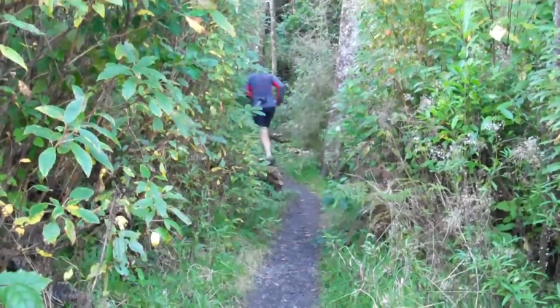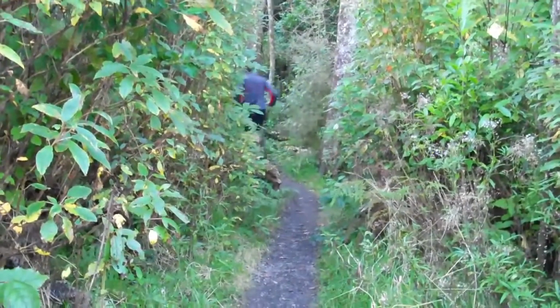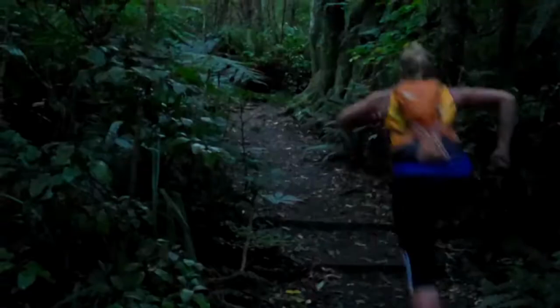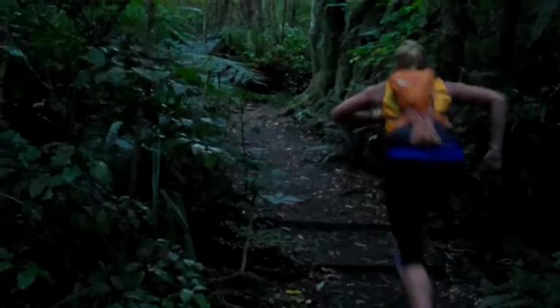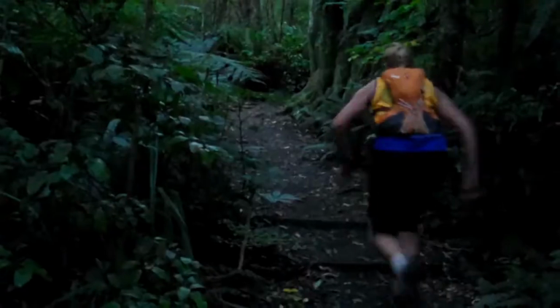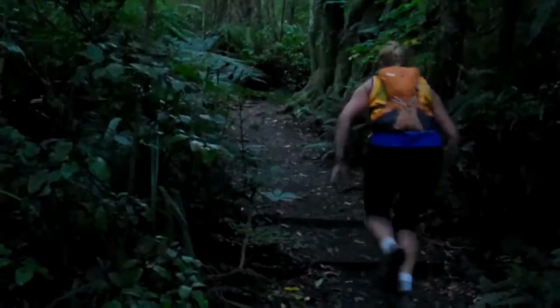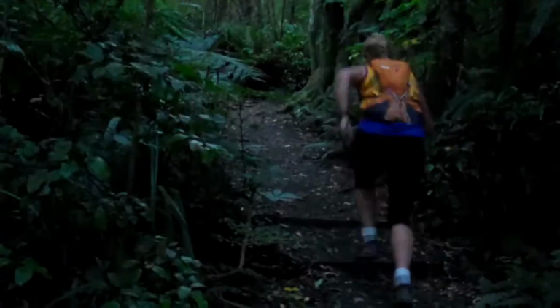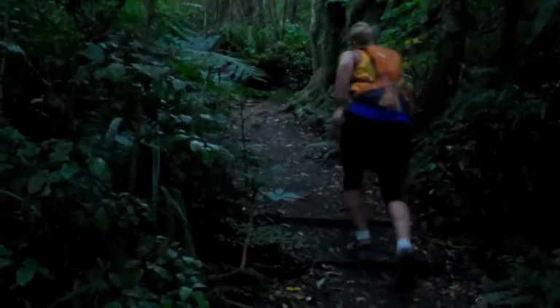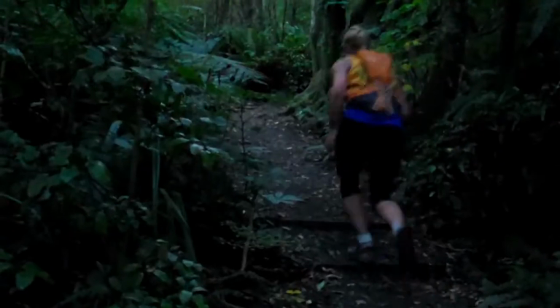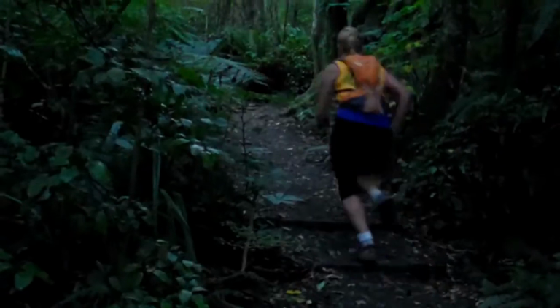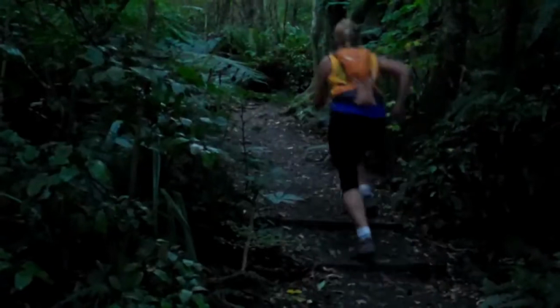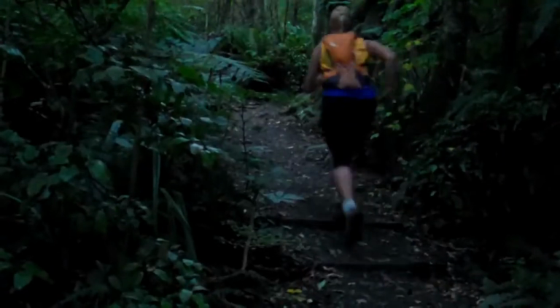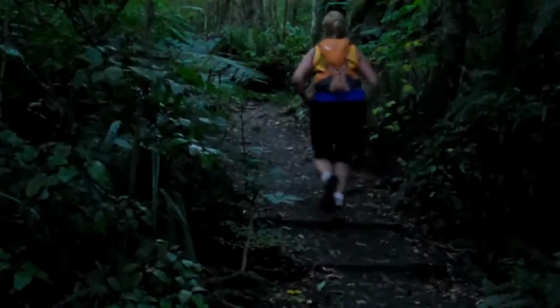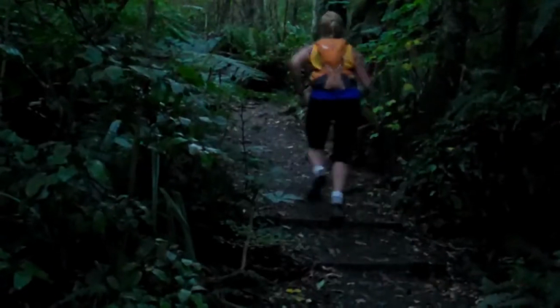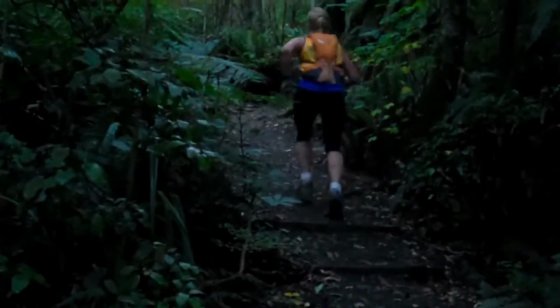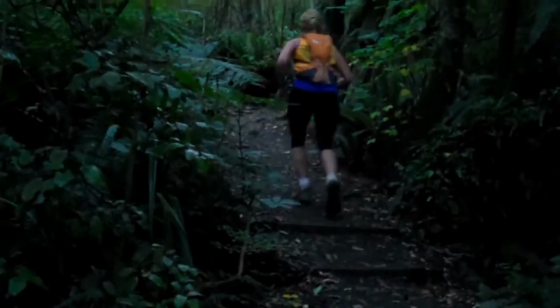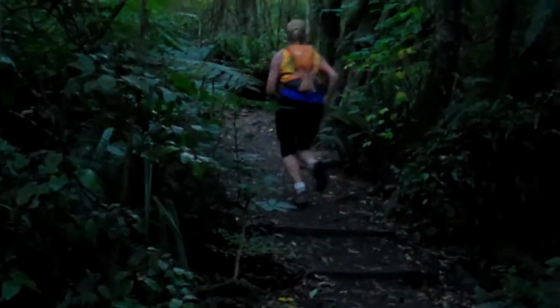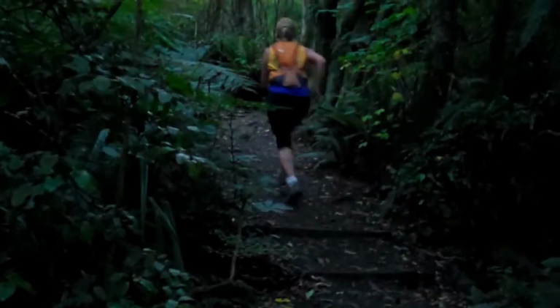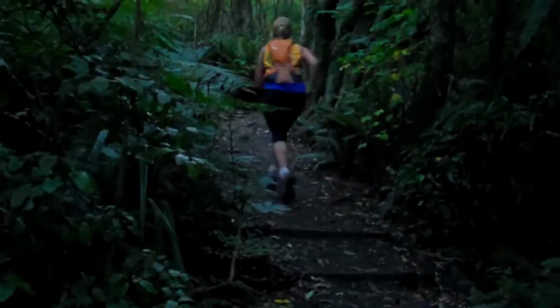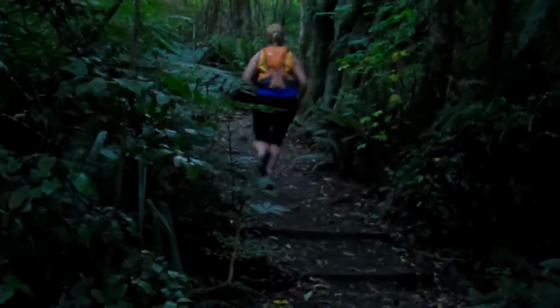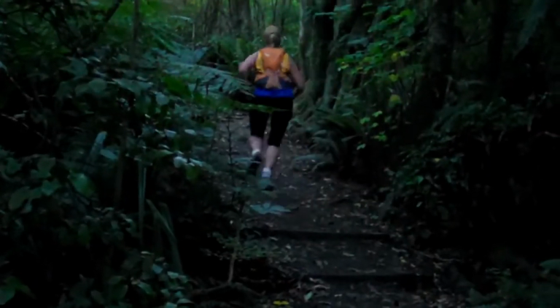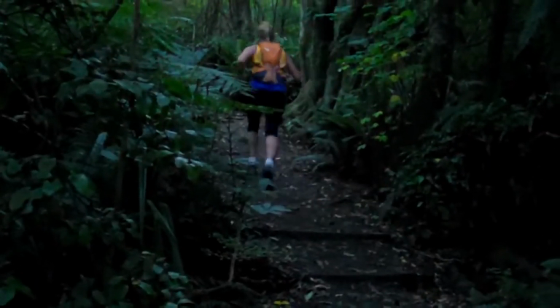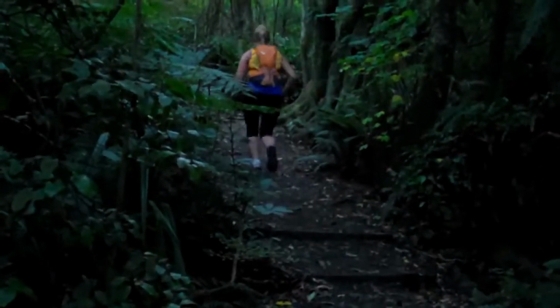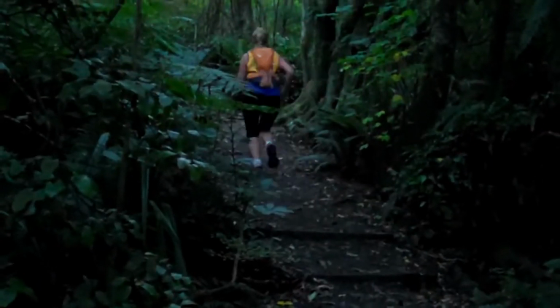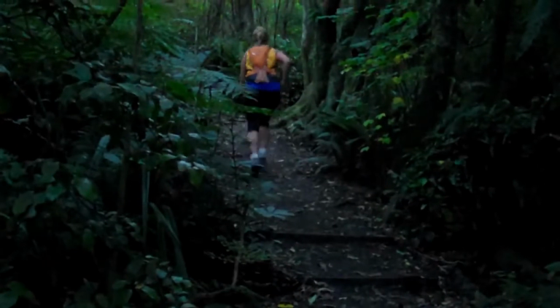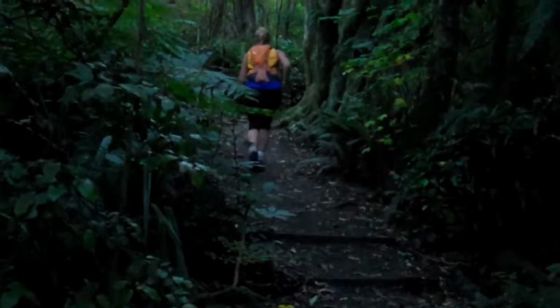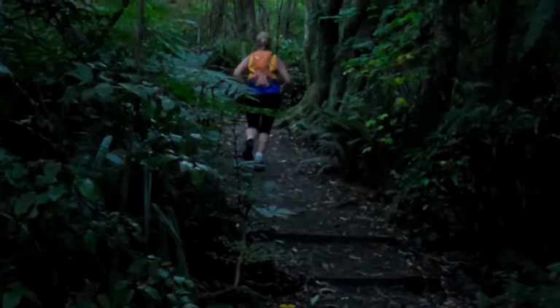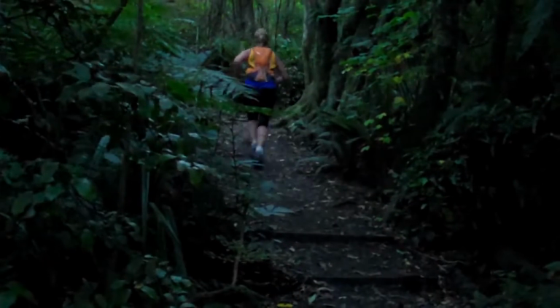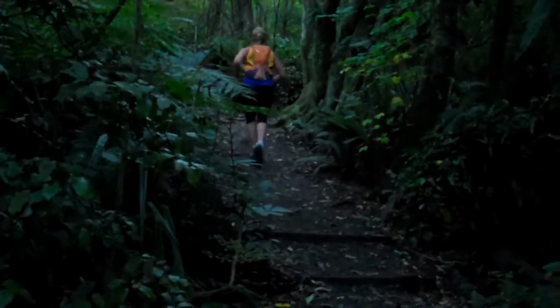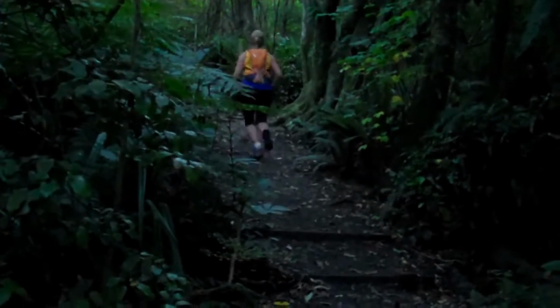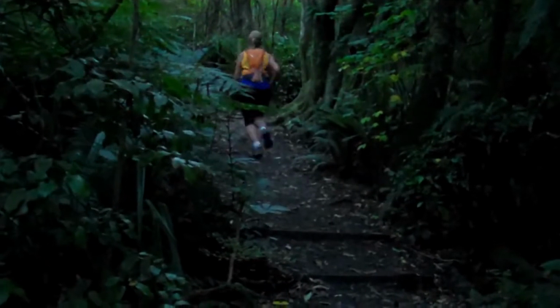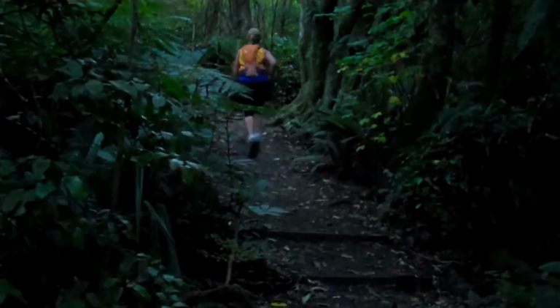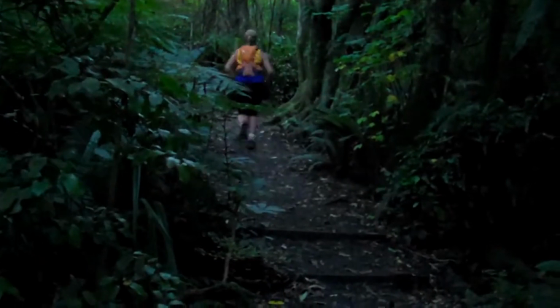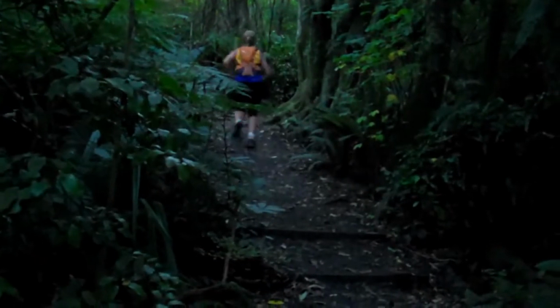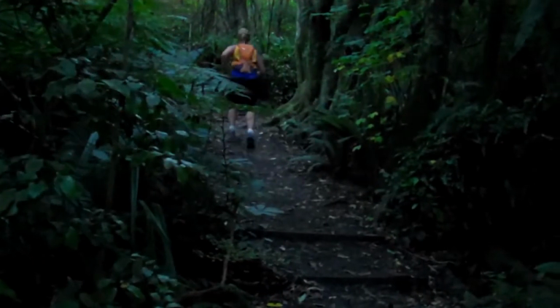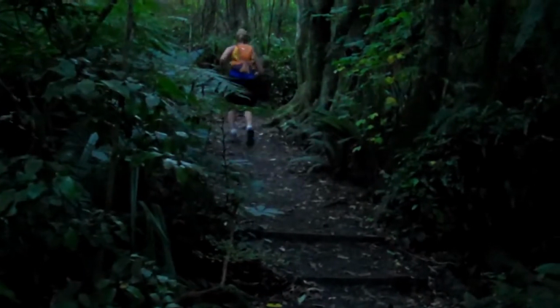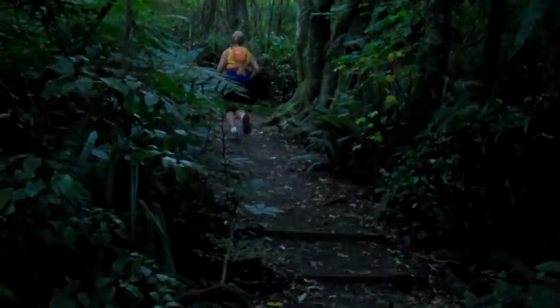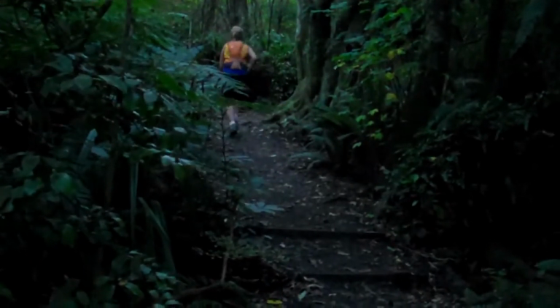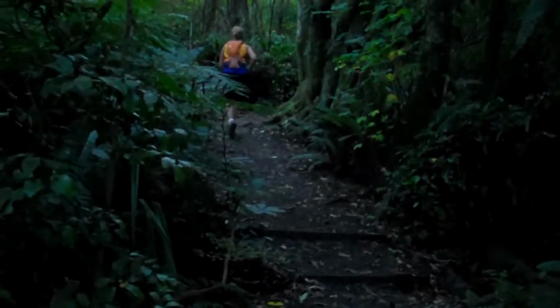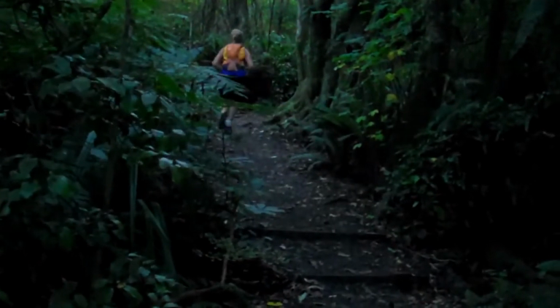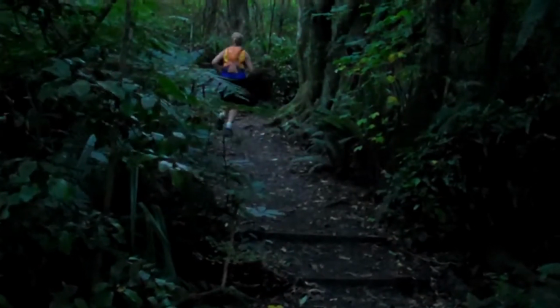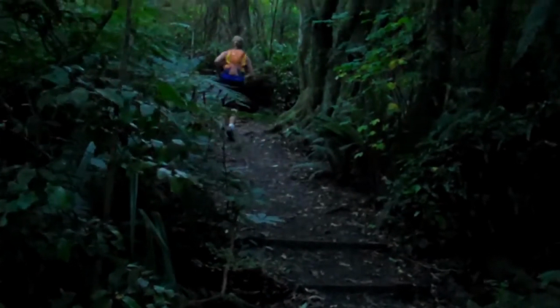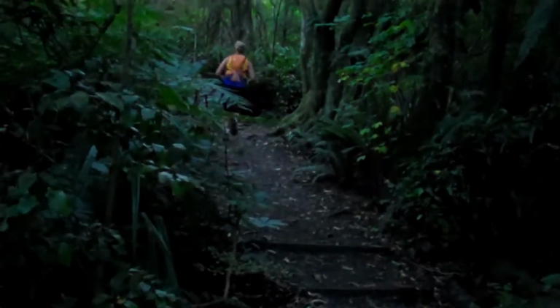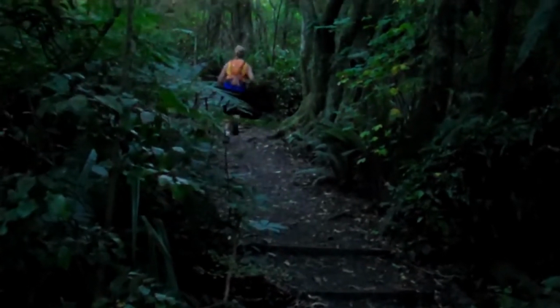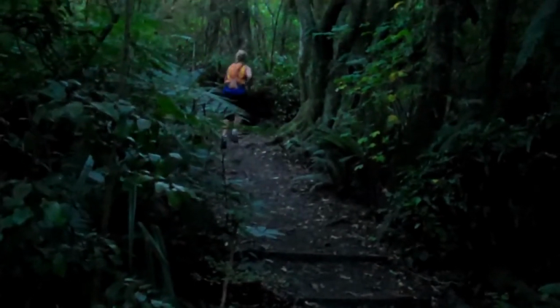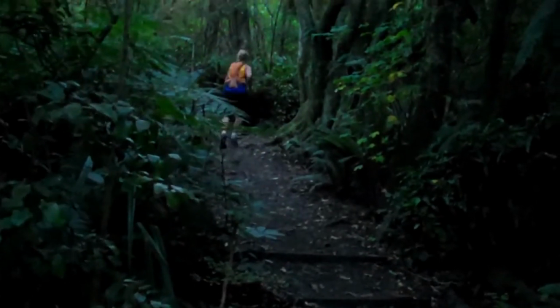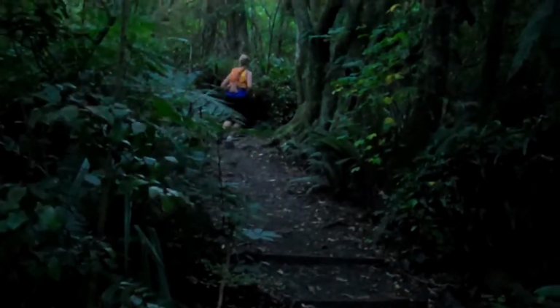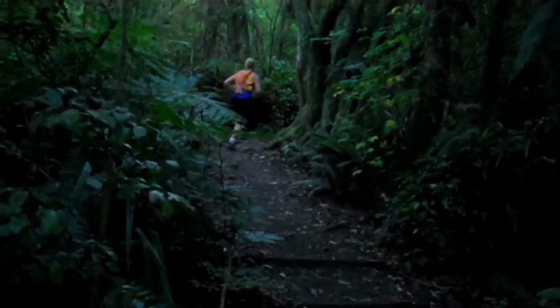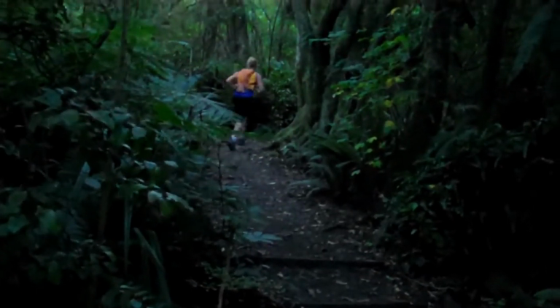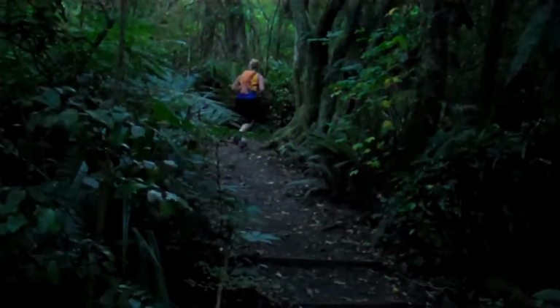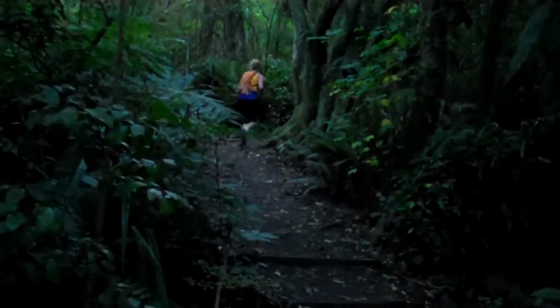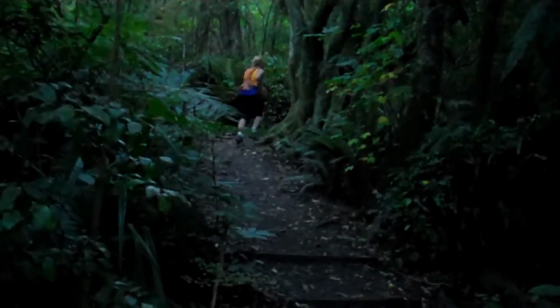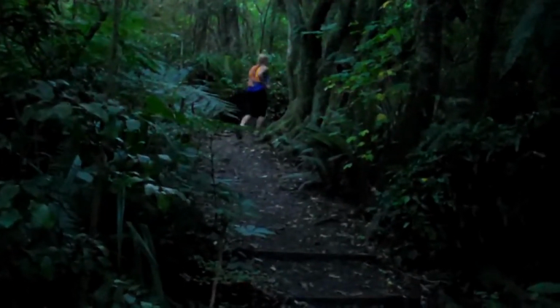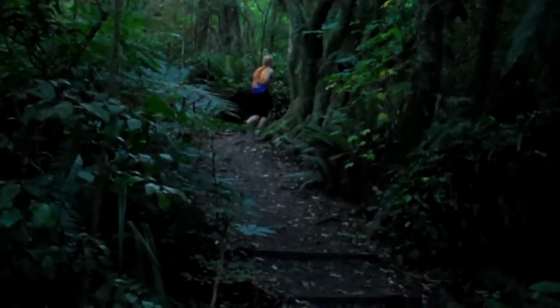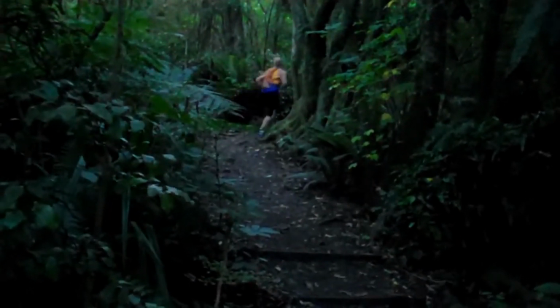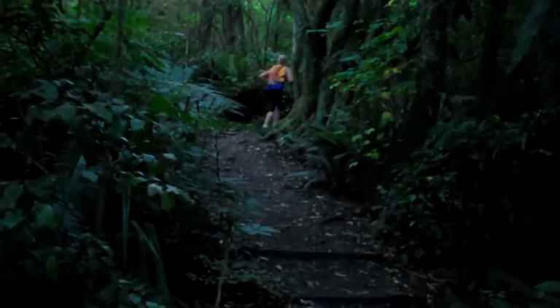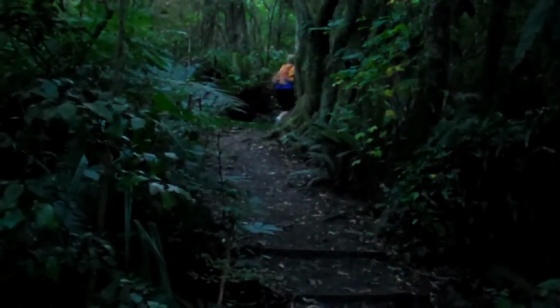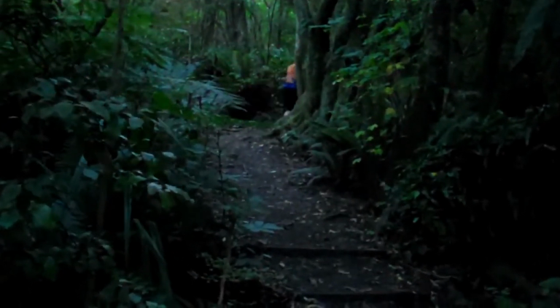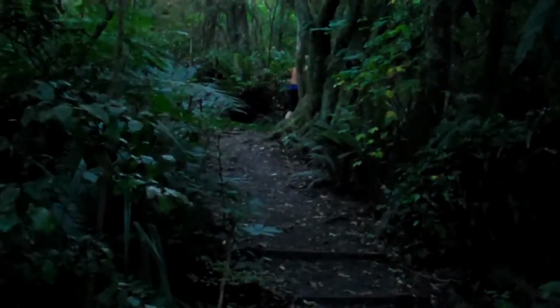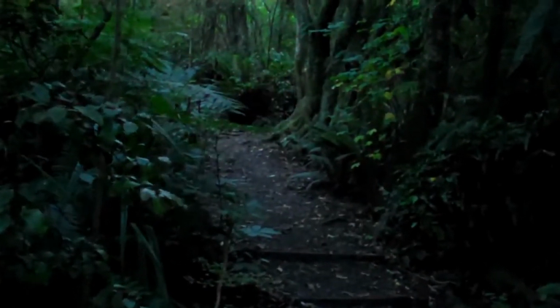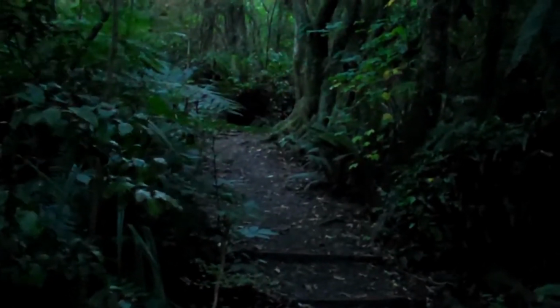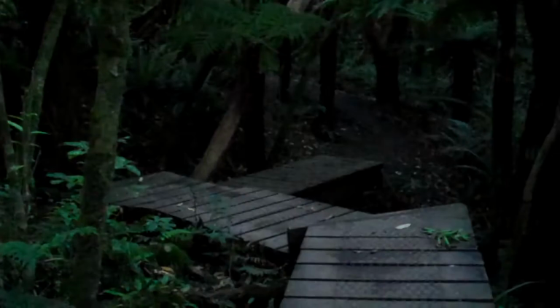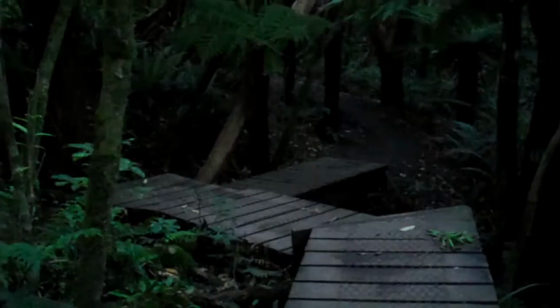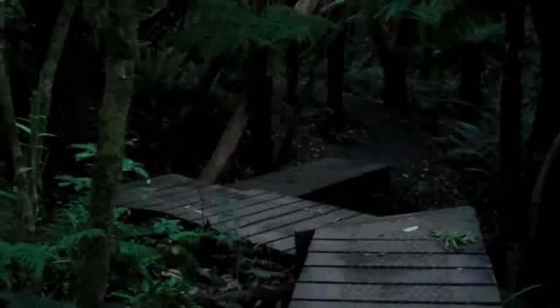Once you get under the forest canopy, things can get a little darker. But rest assured, the track is well defined and easy to follow.